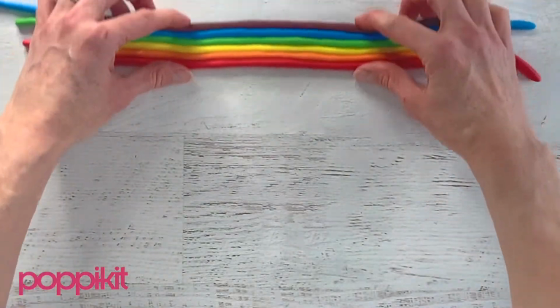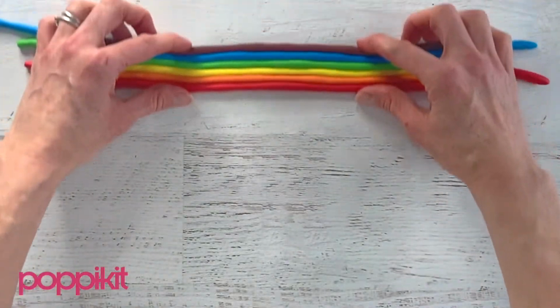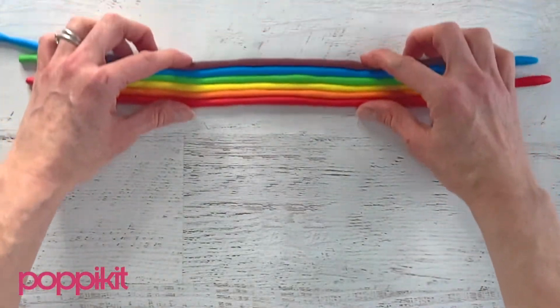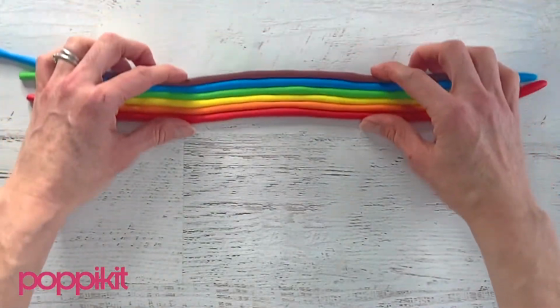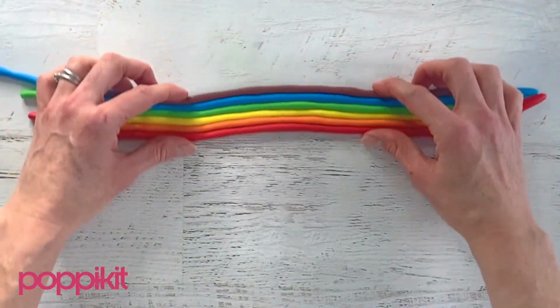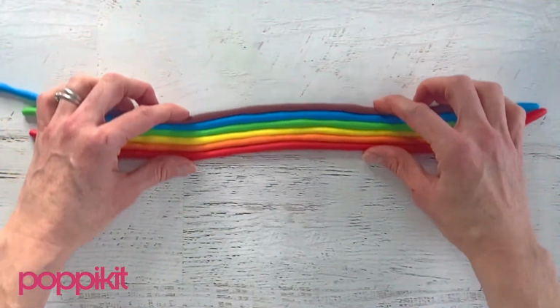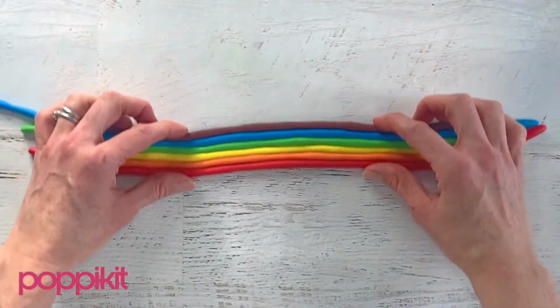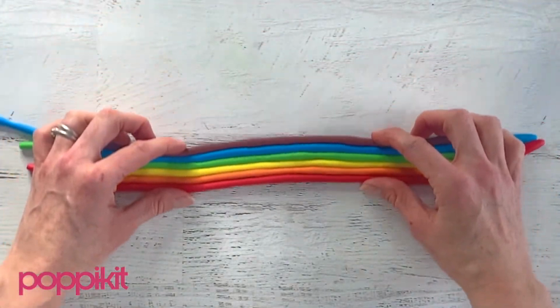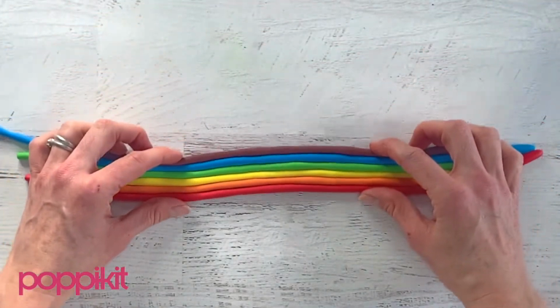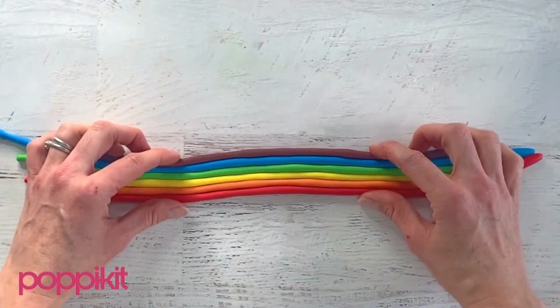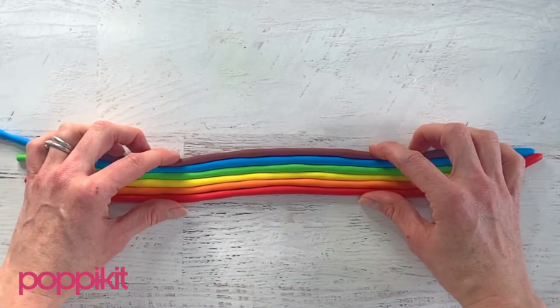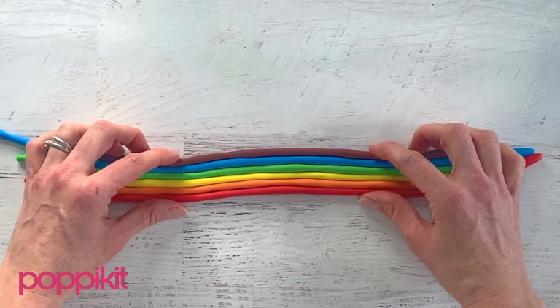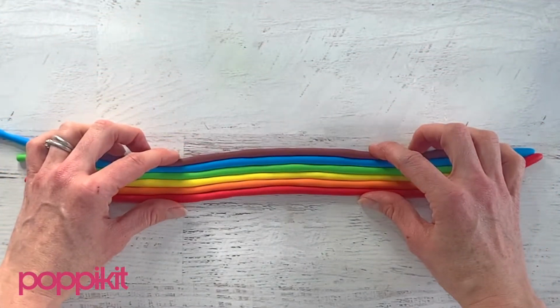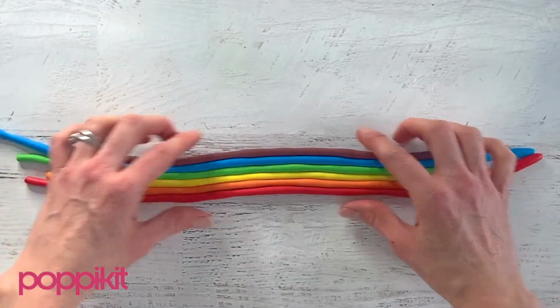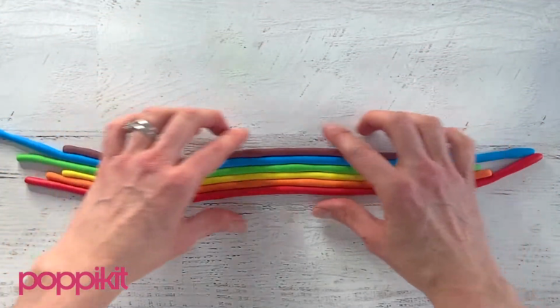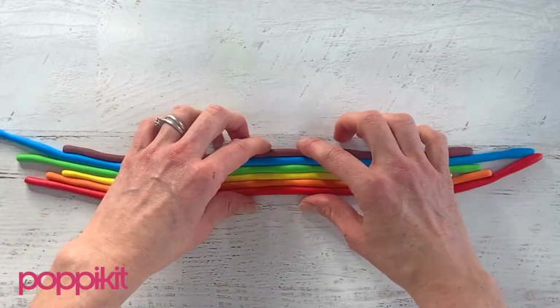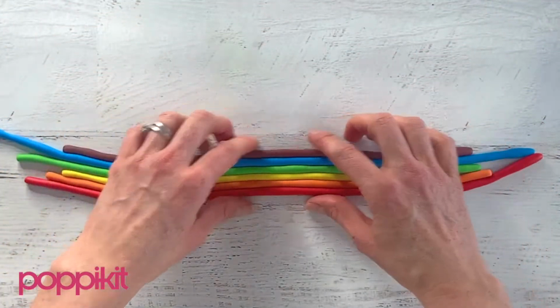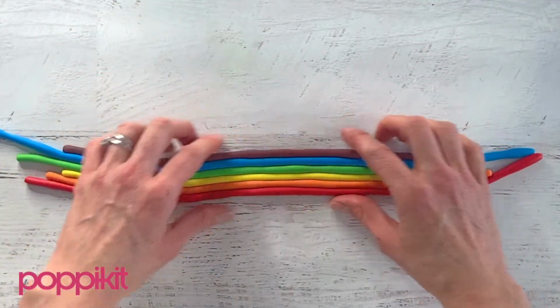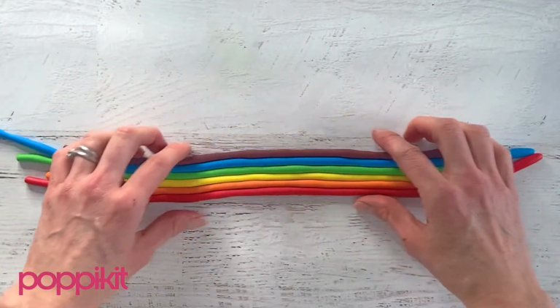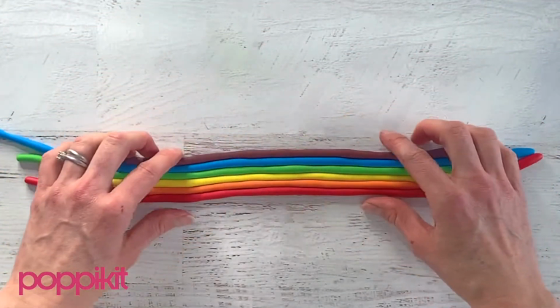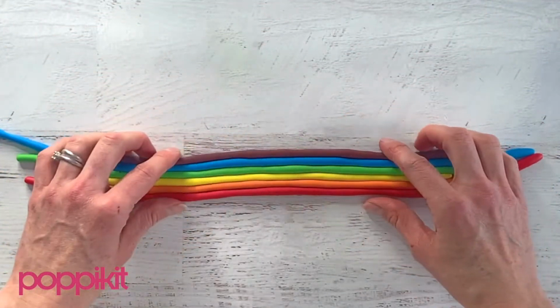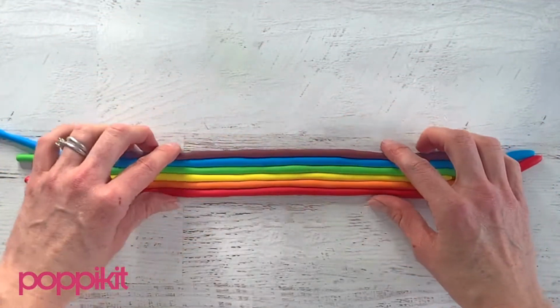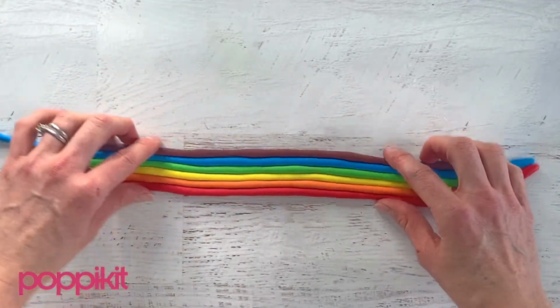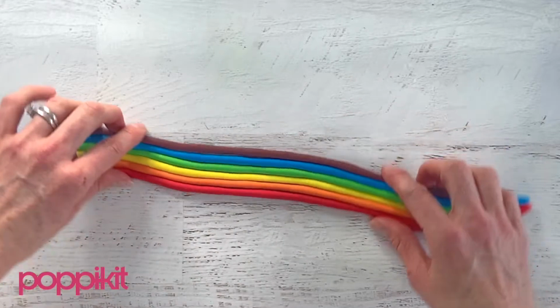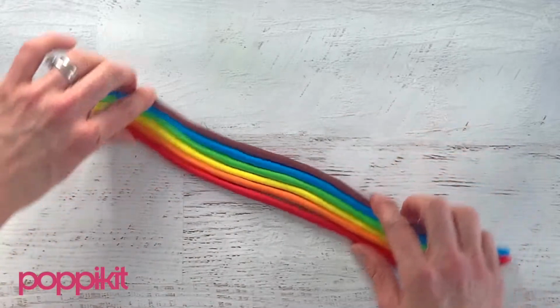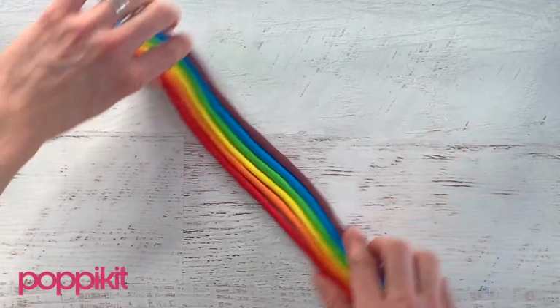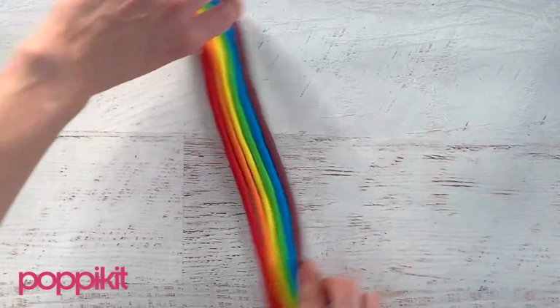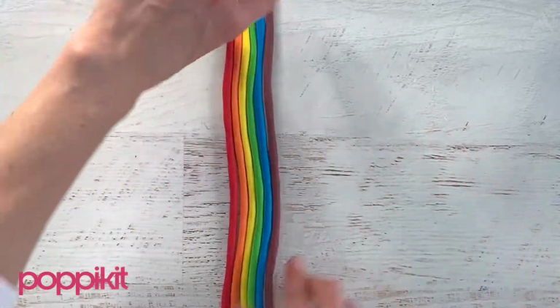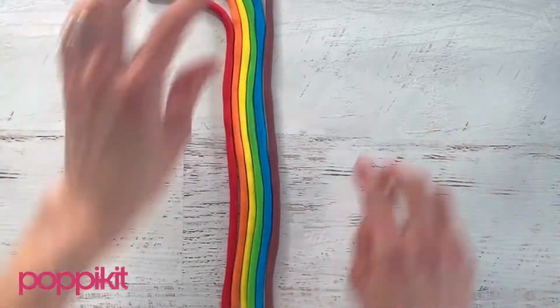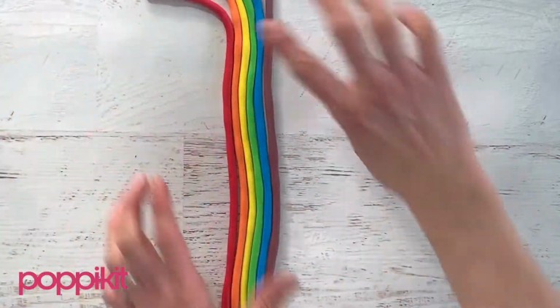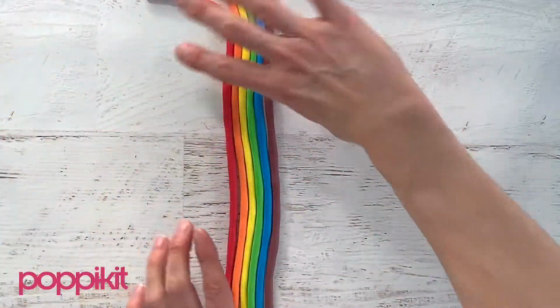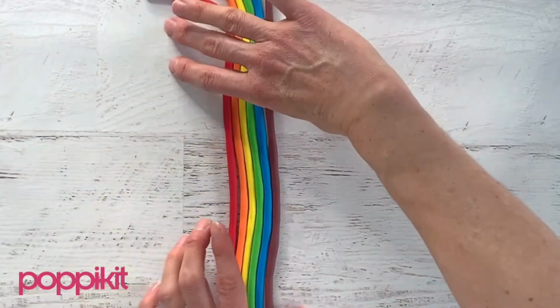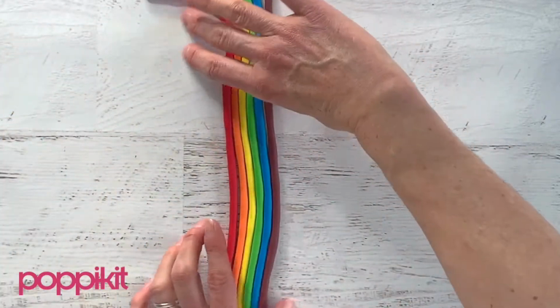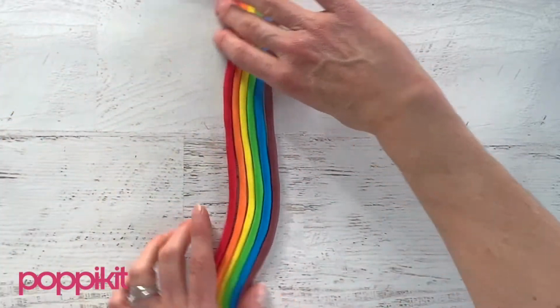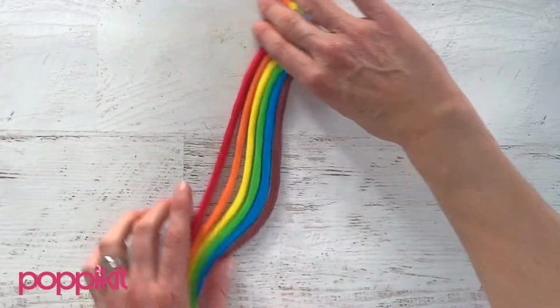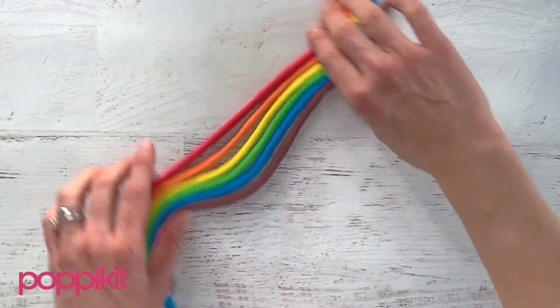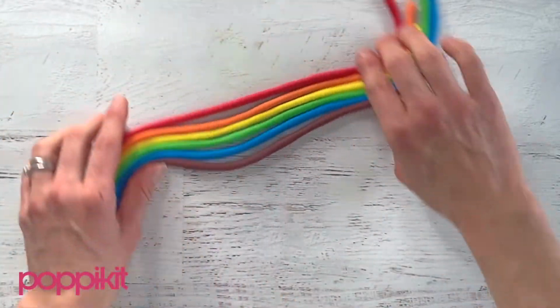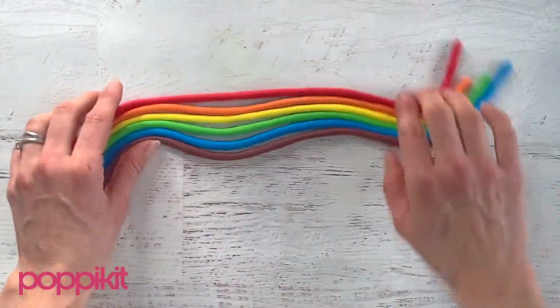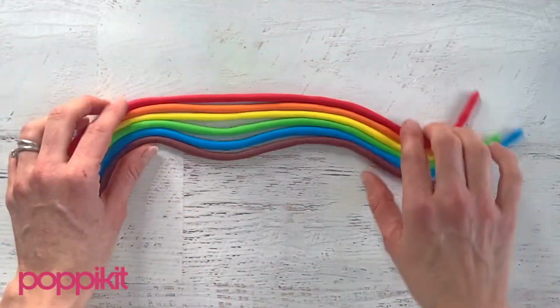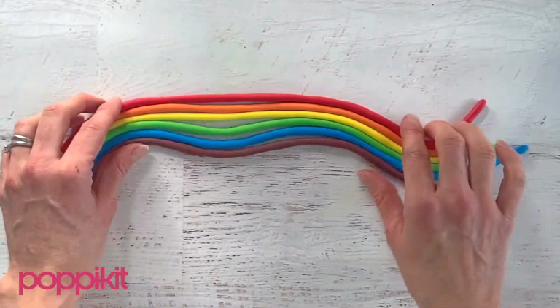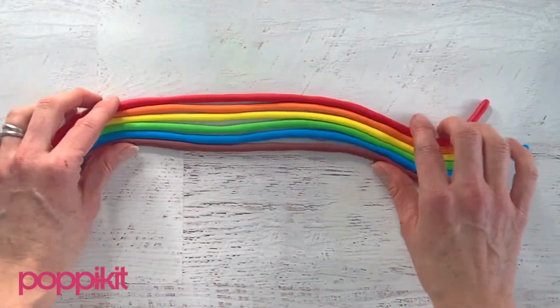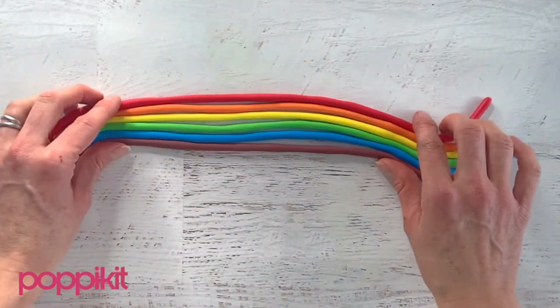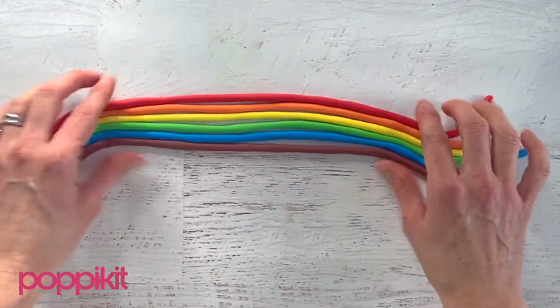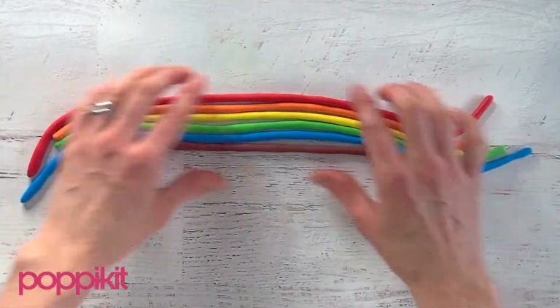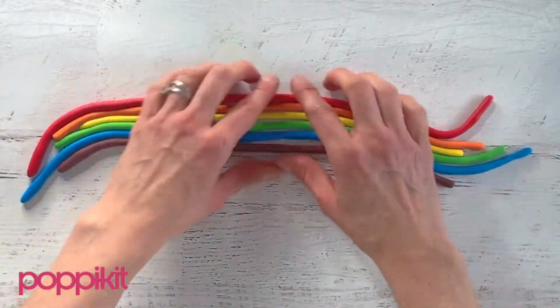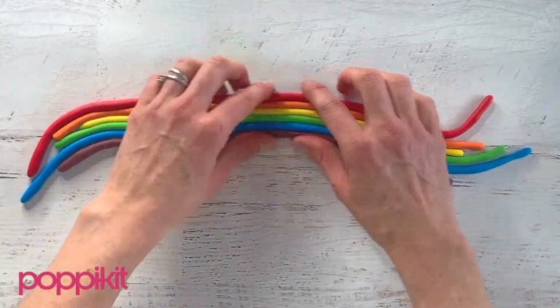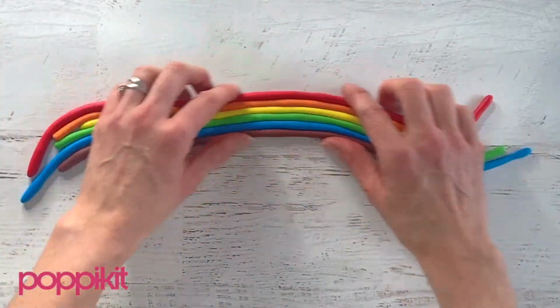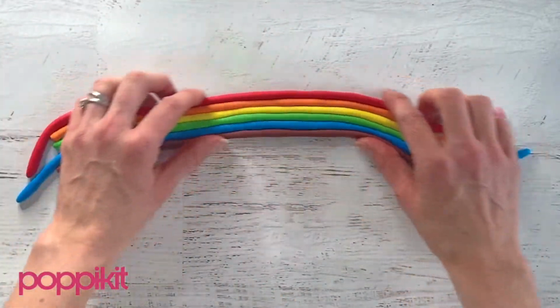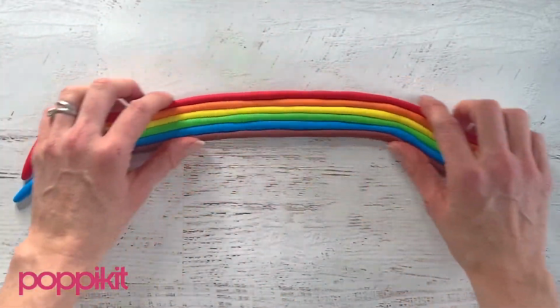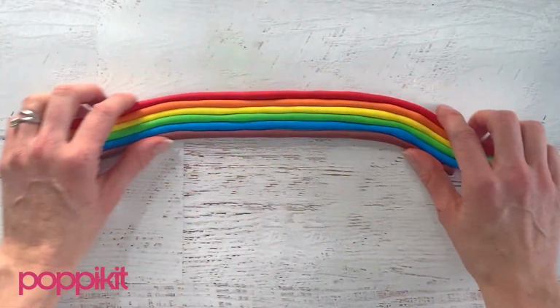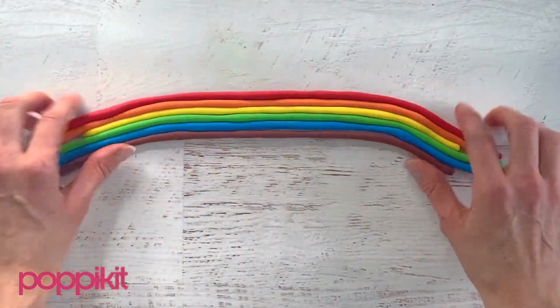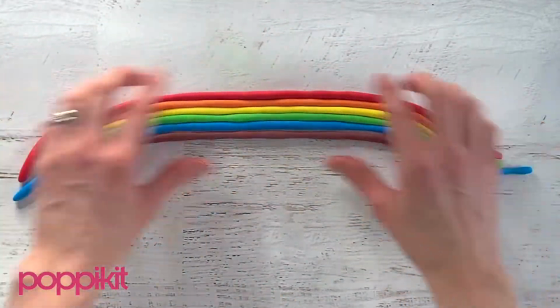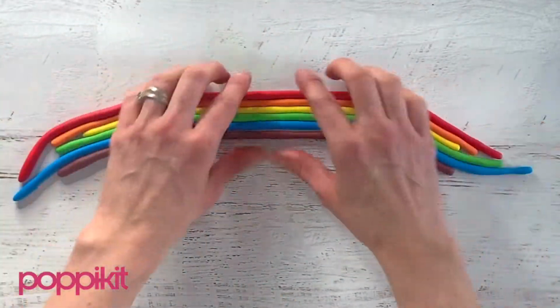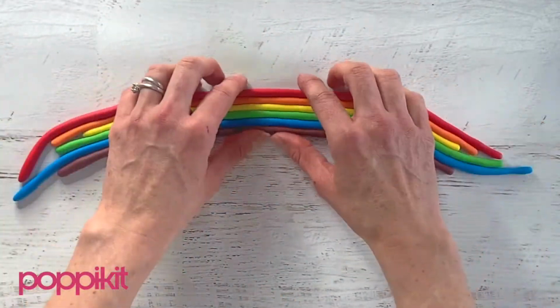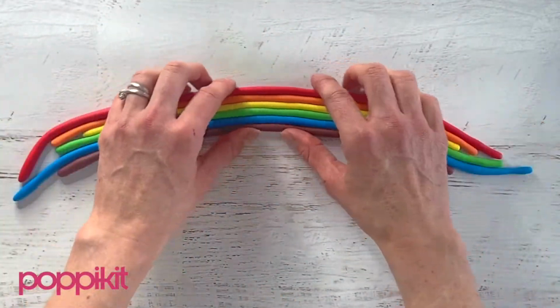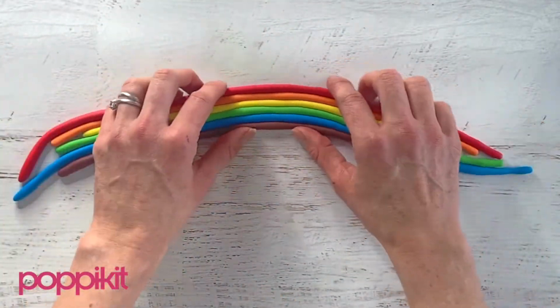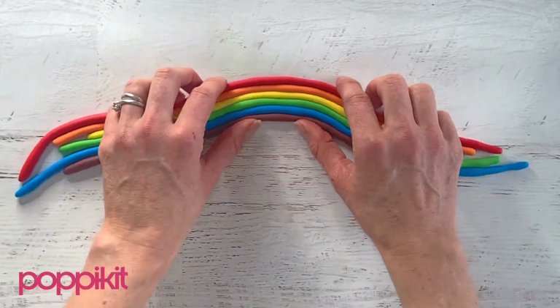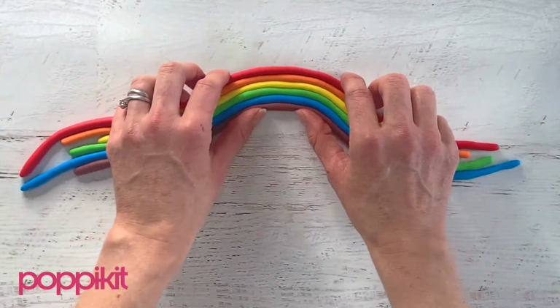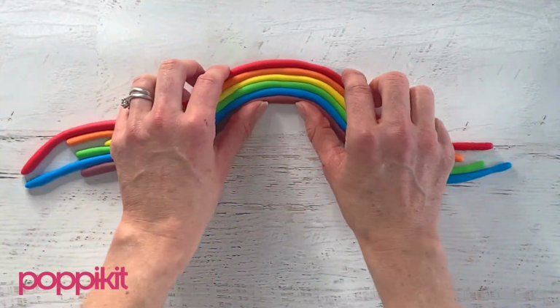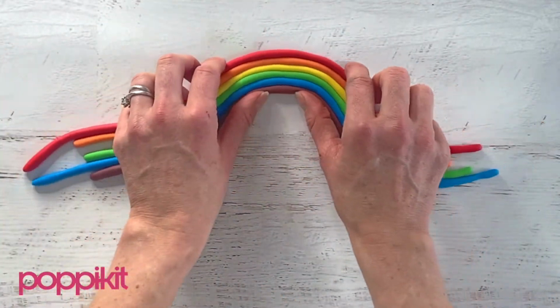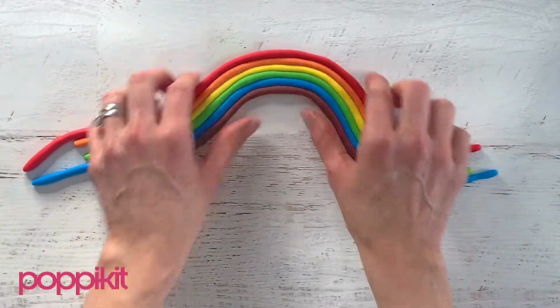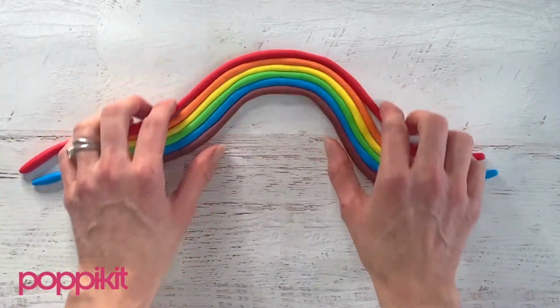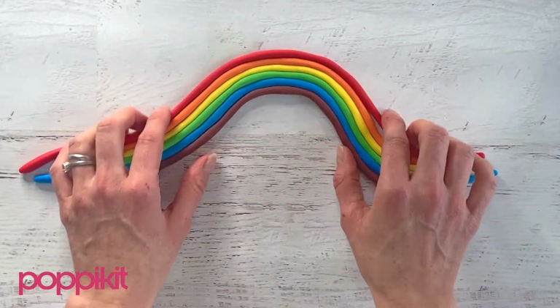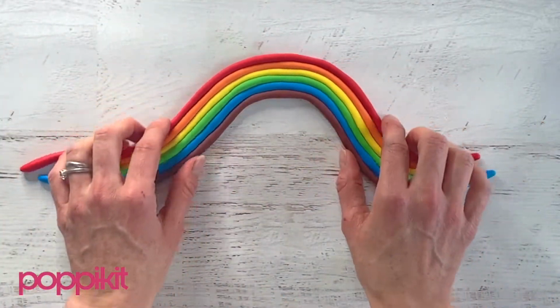When you've got all of your colors, flip the ropes upside down so the purple's on the bottom, and curve them into an arc.